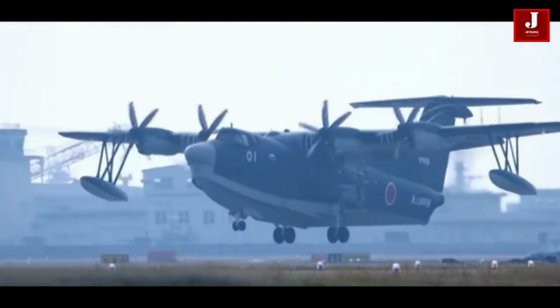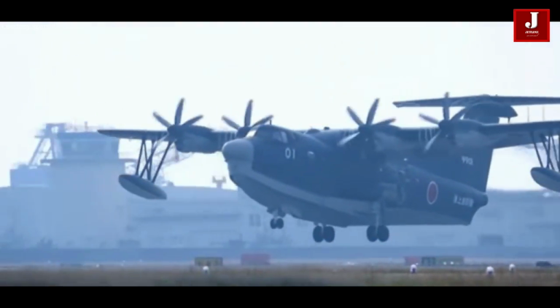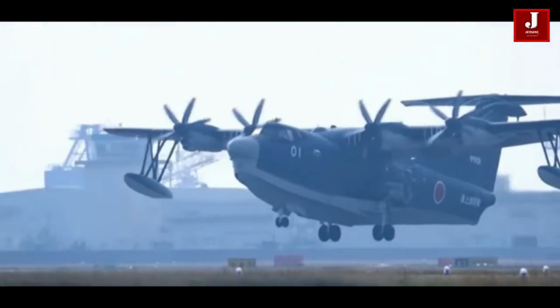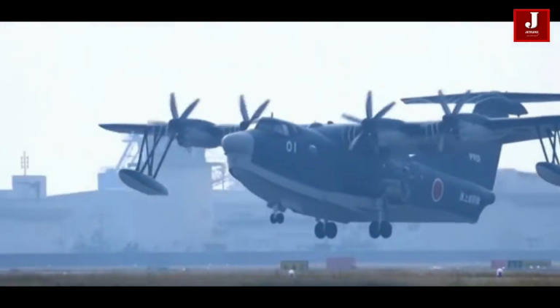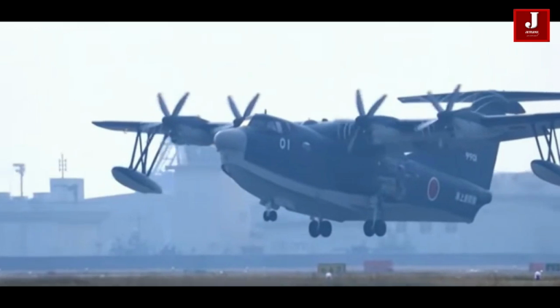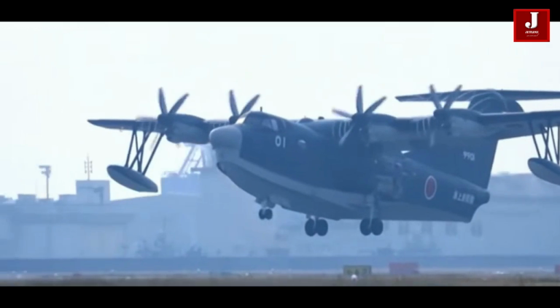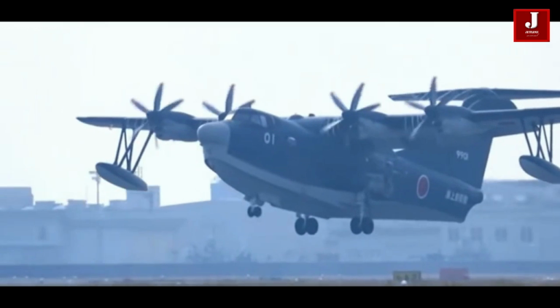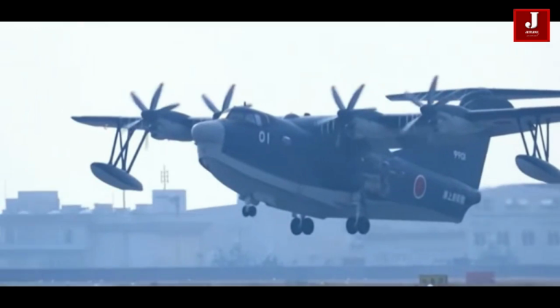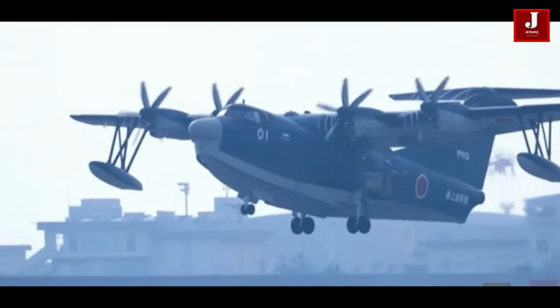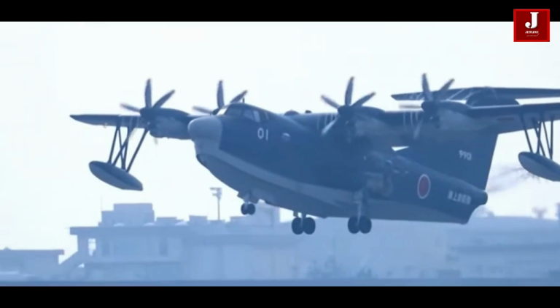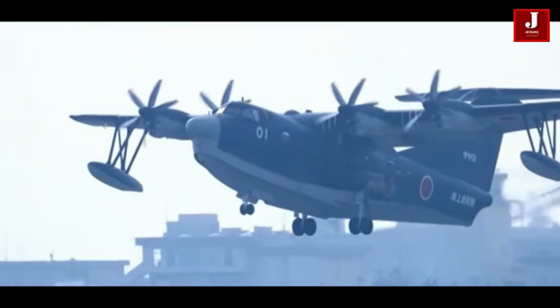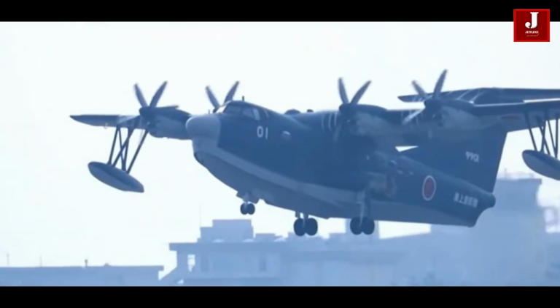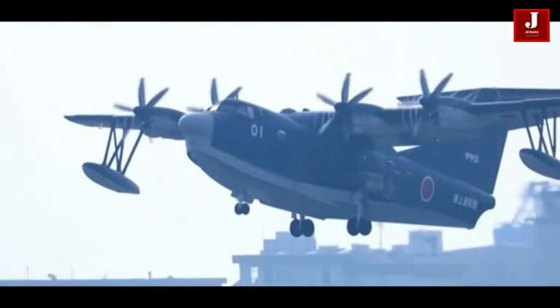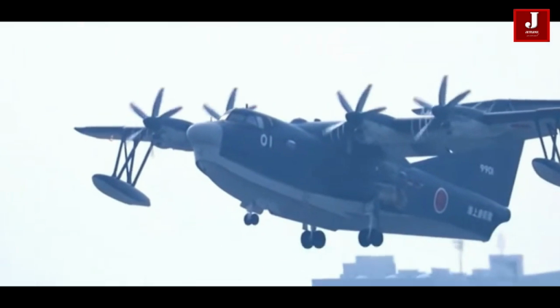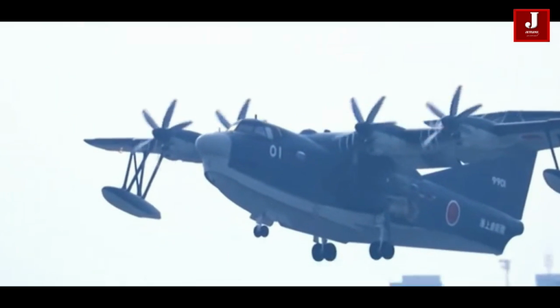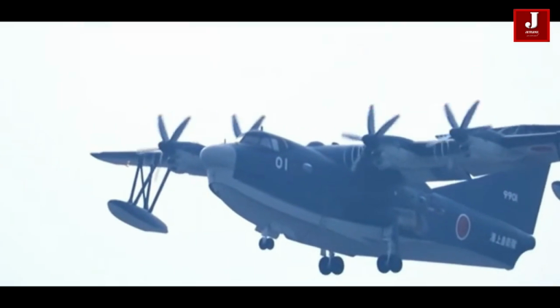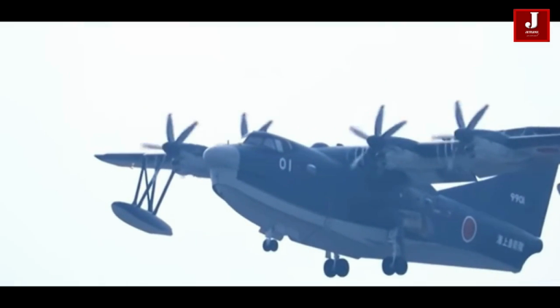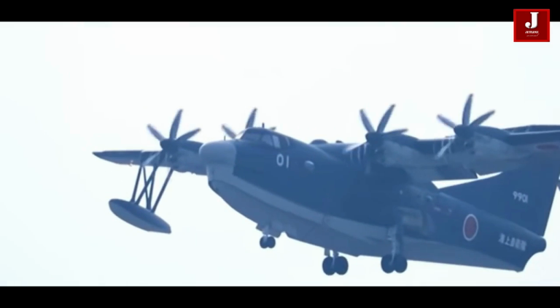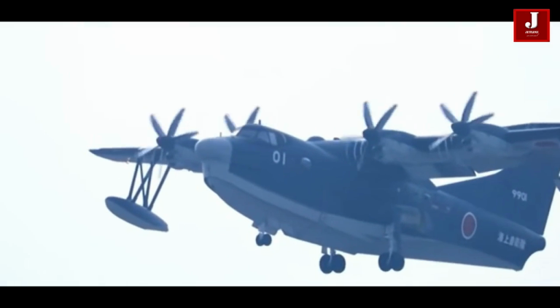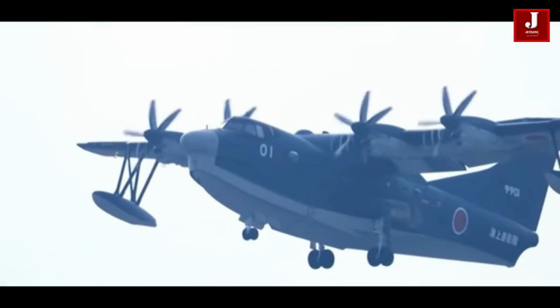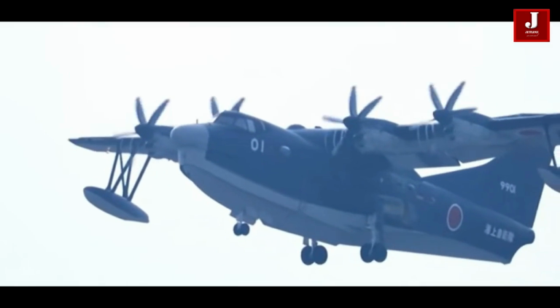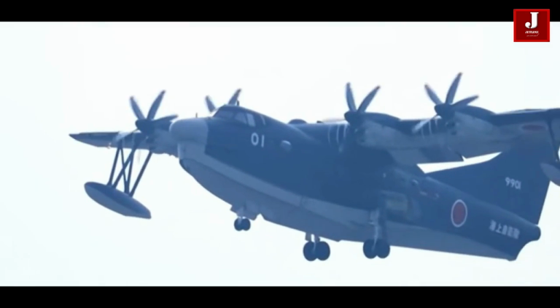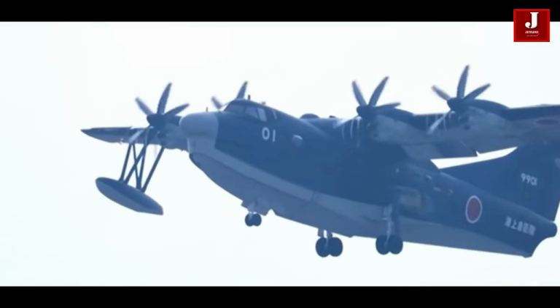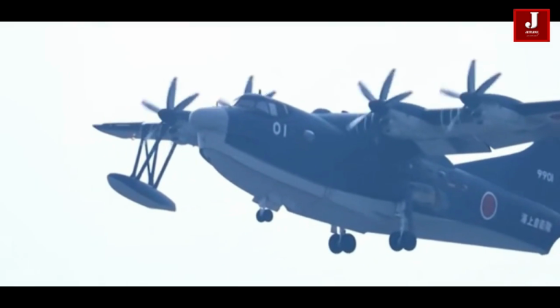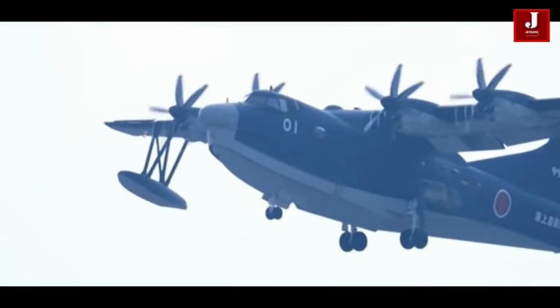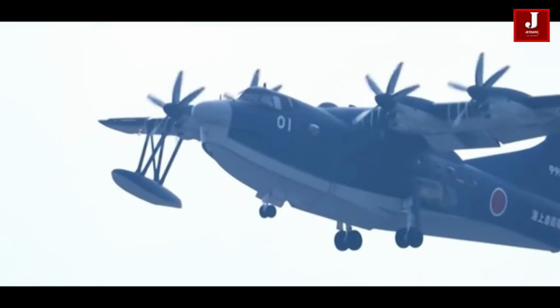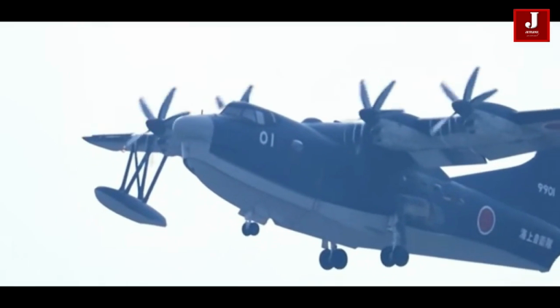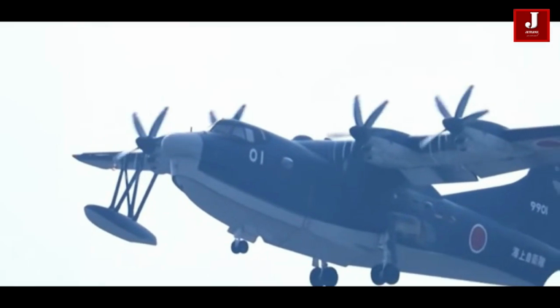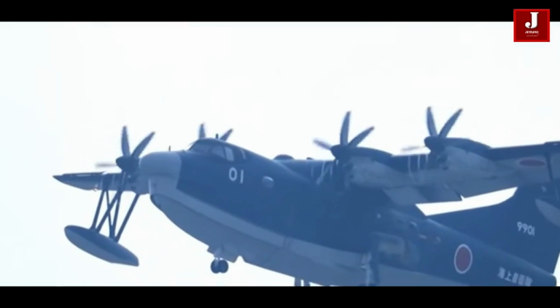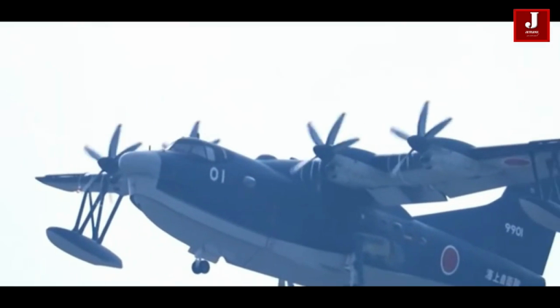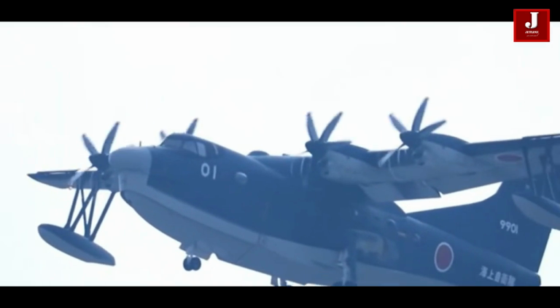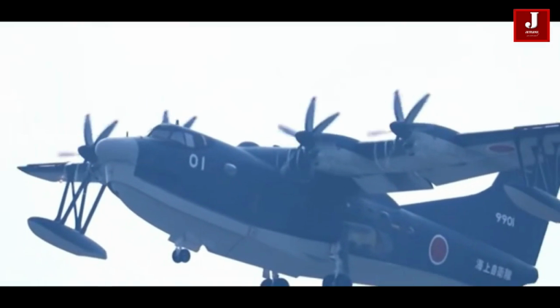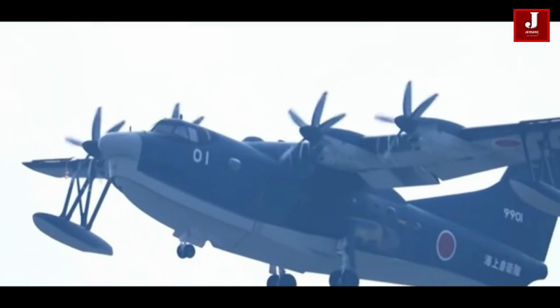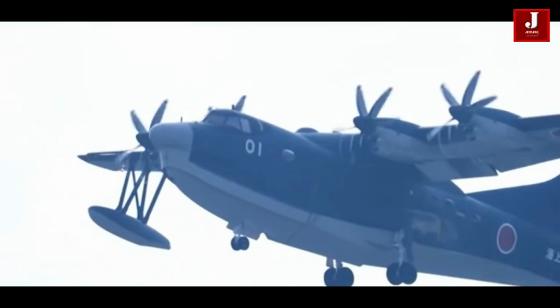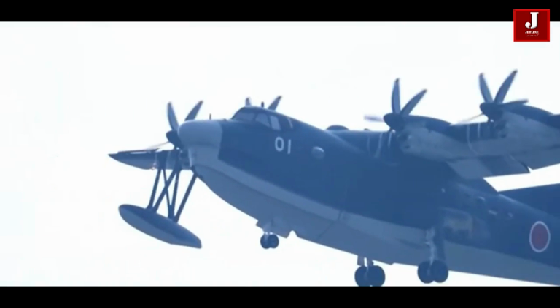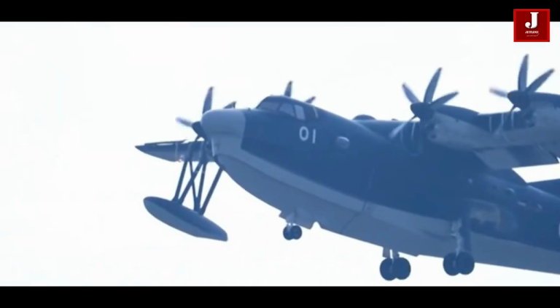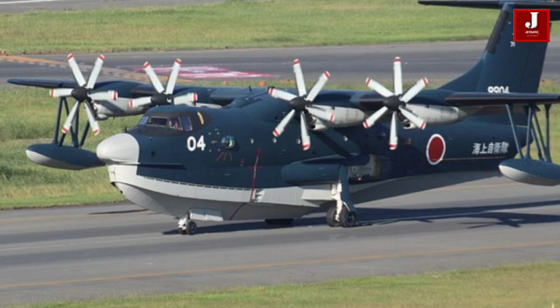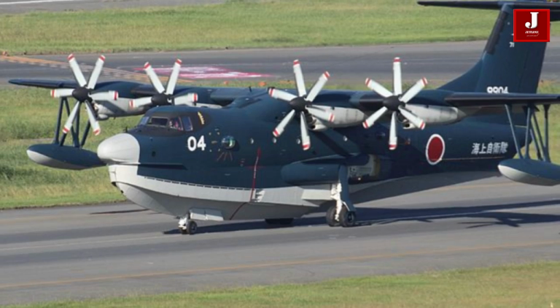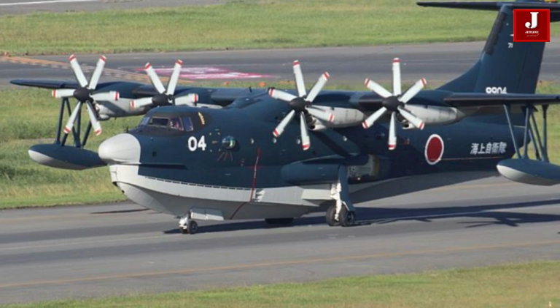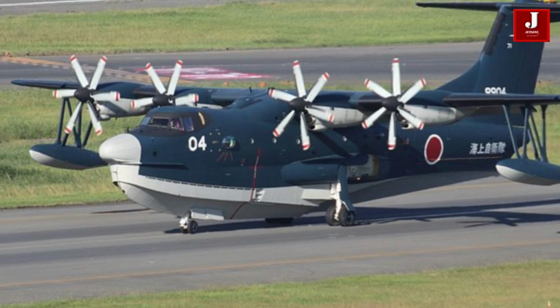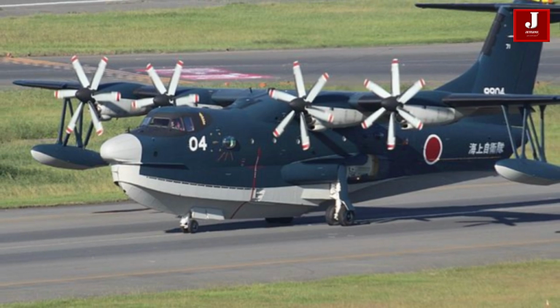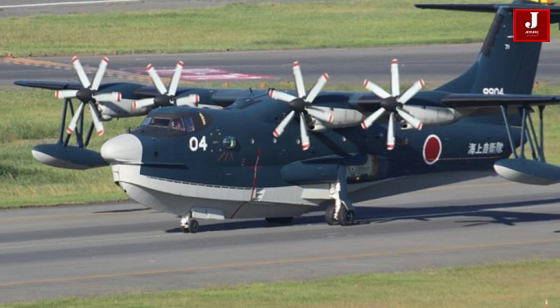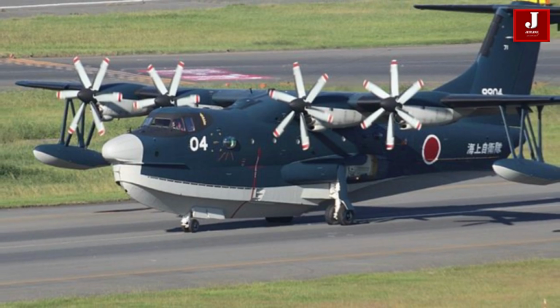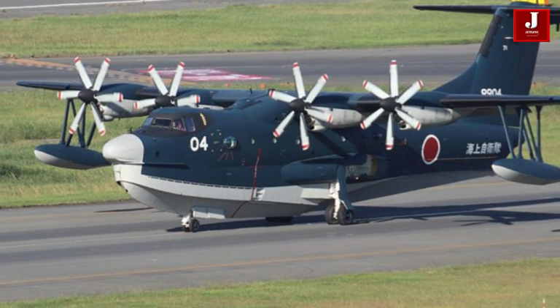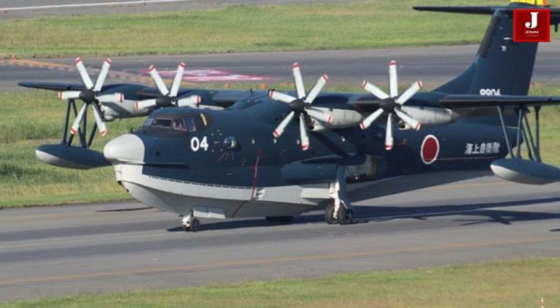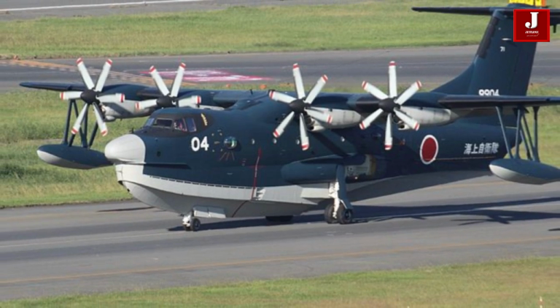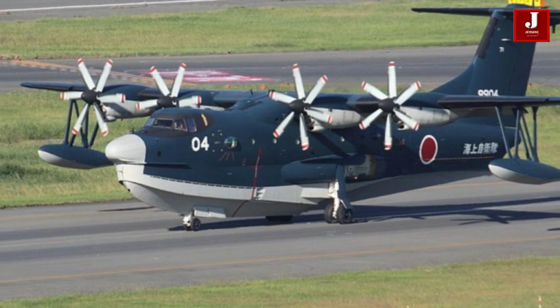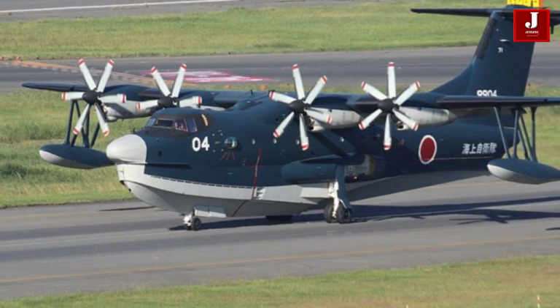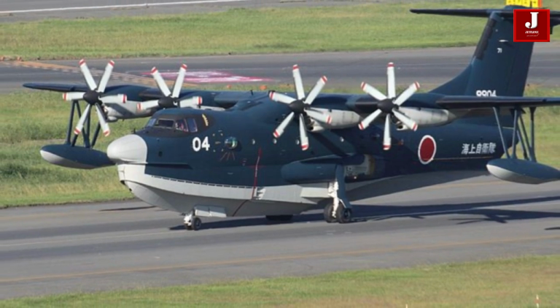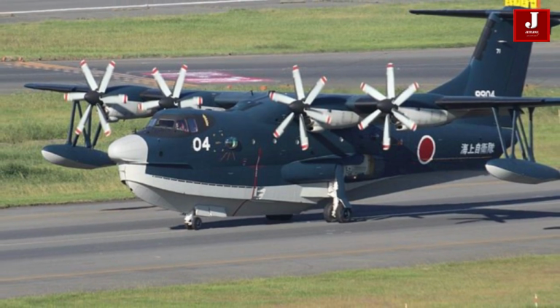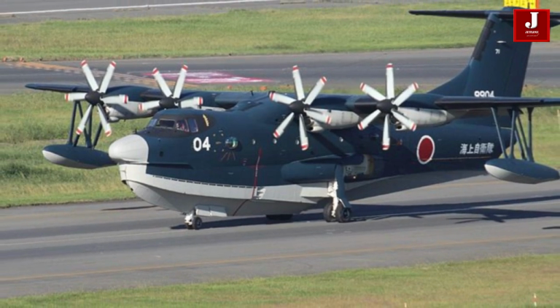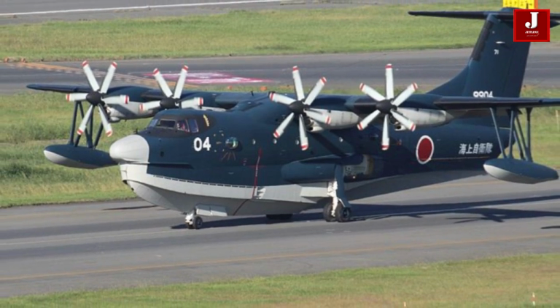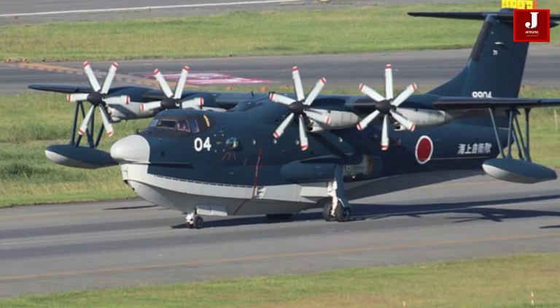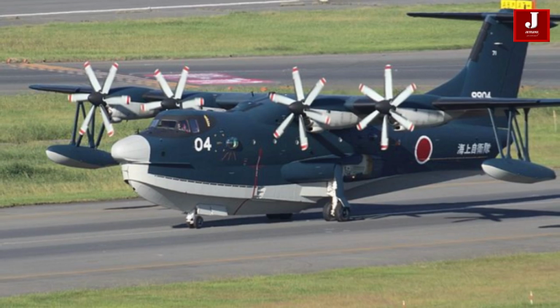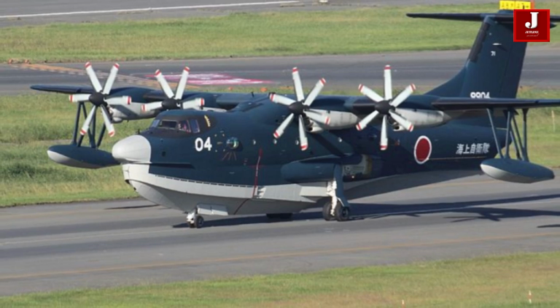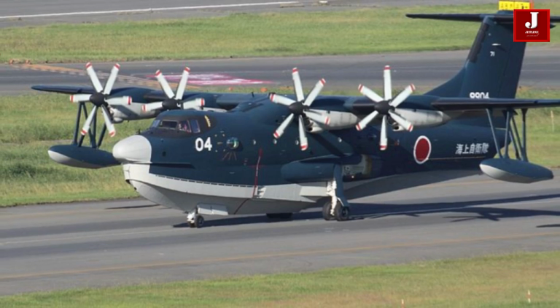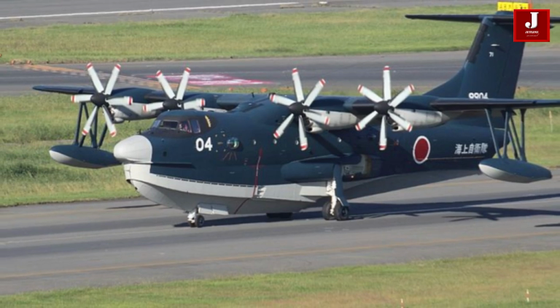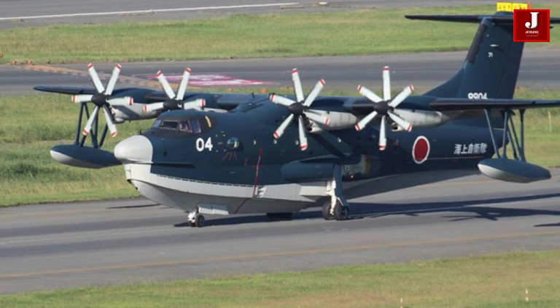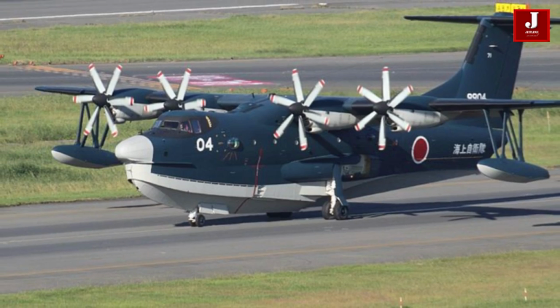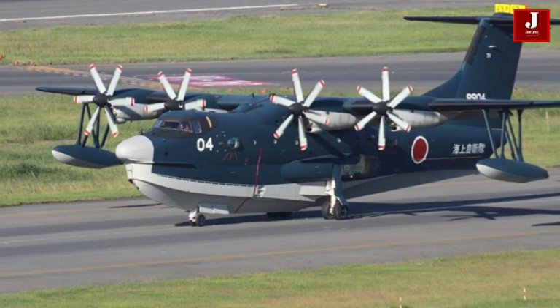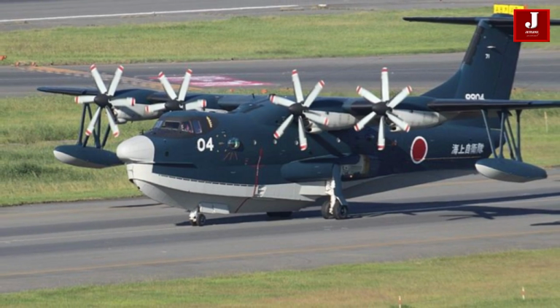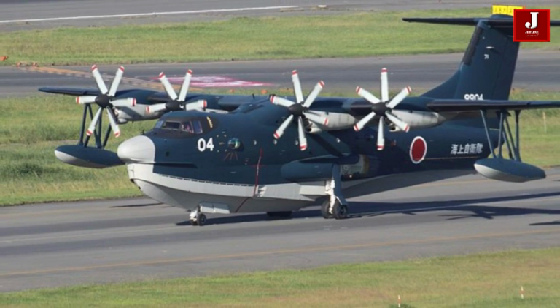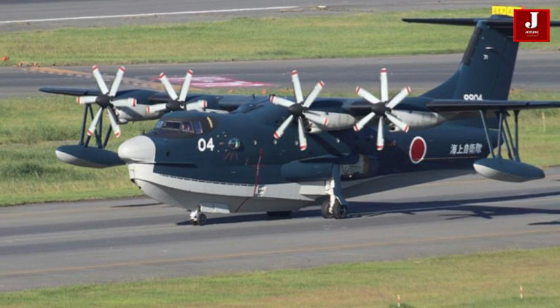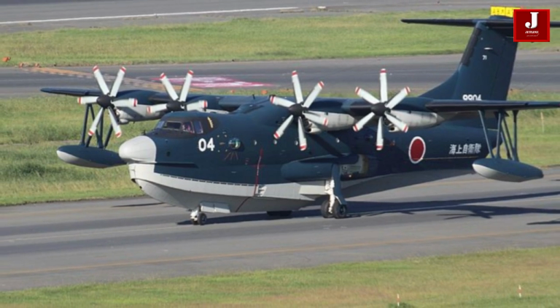It is primarily used for search and rescue operations, humanitarian missions, and maritime surveillance.